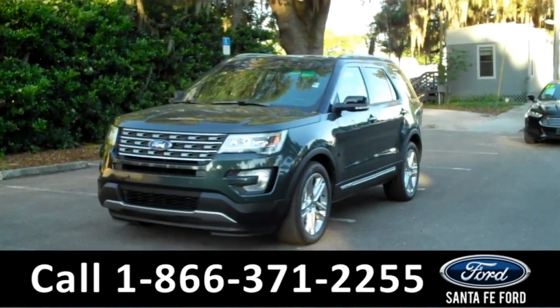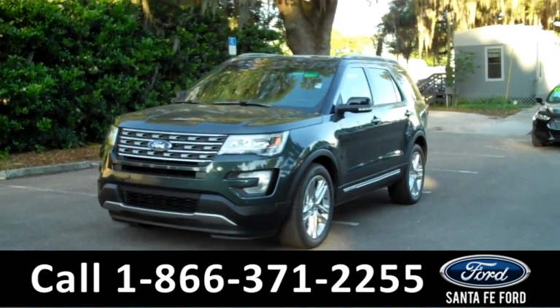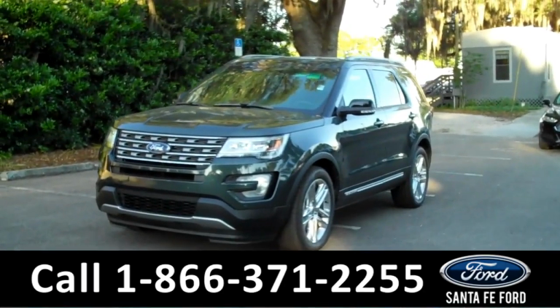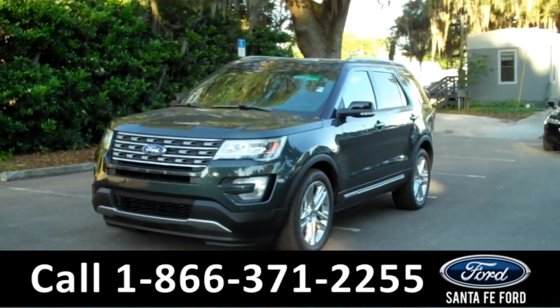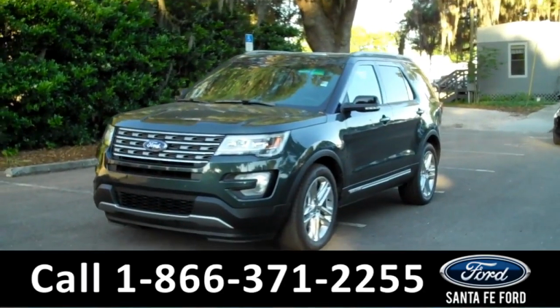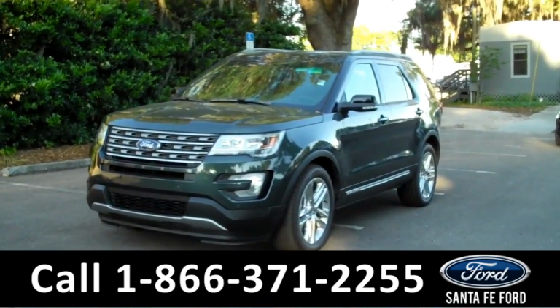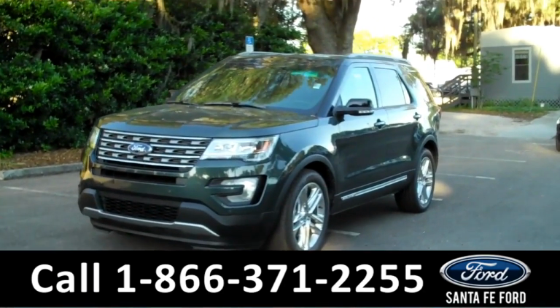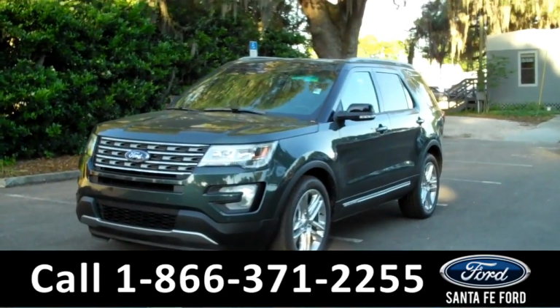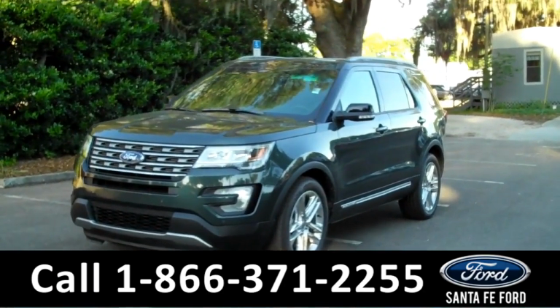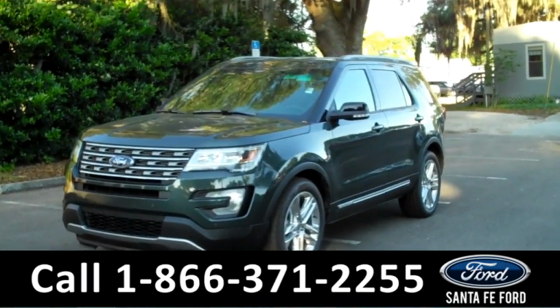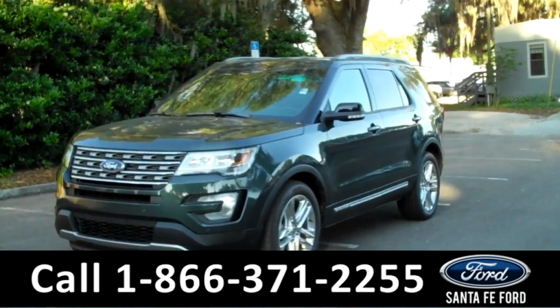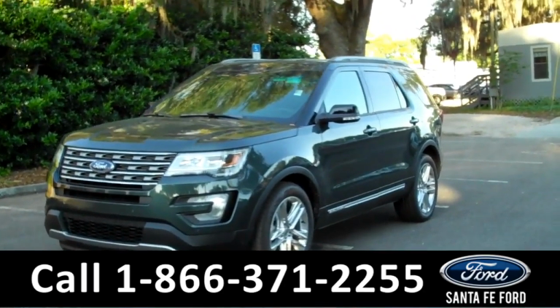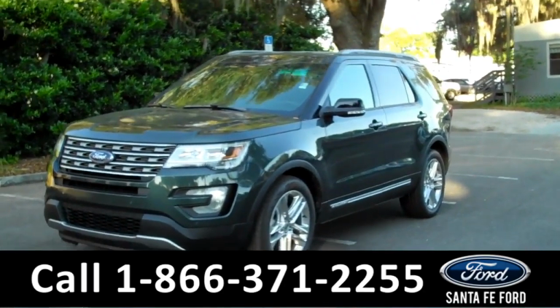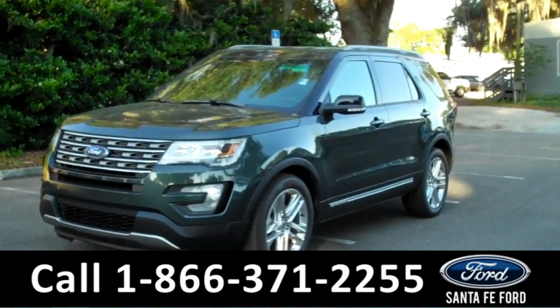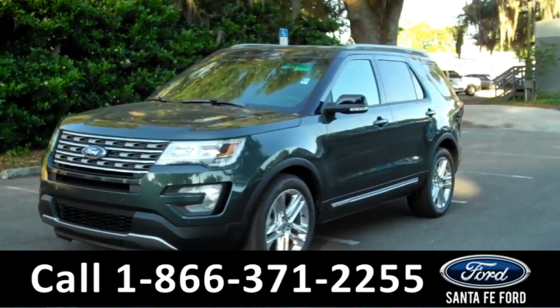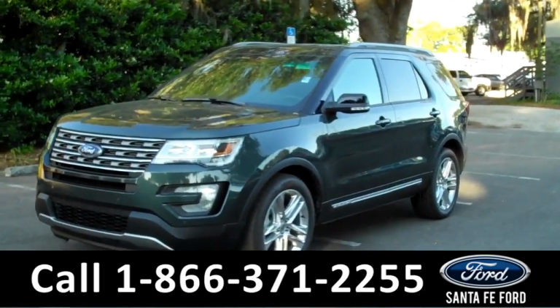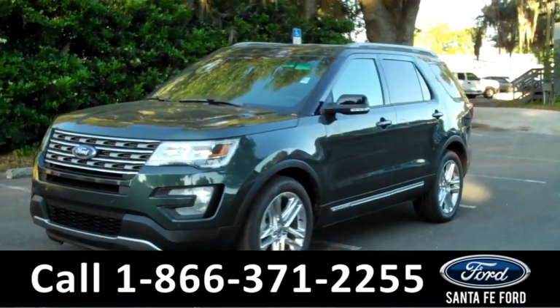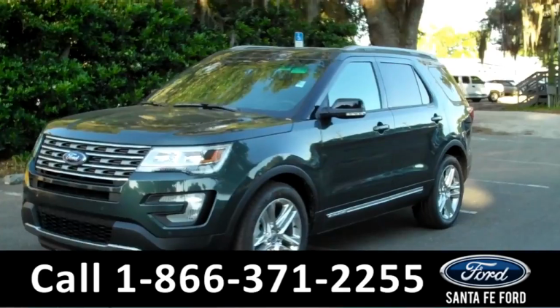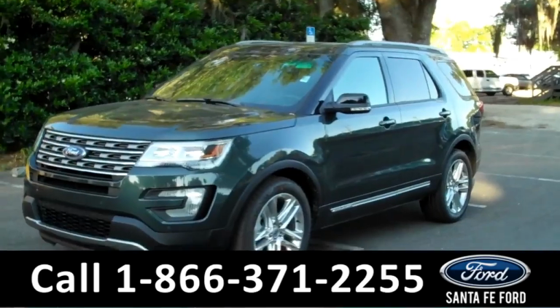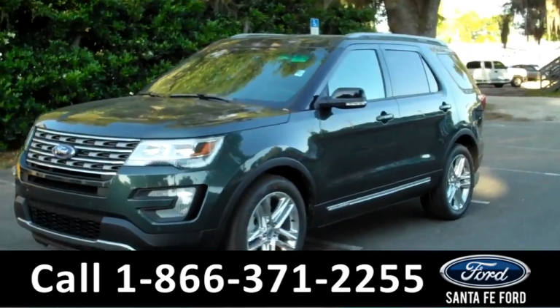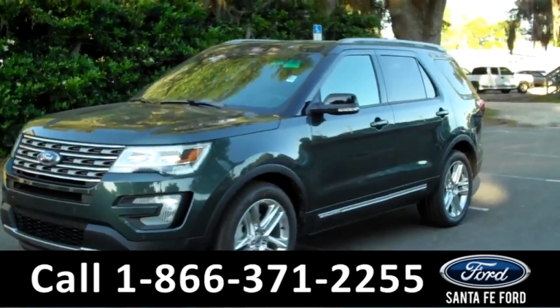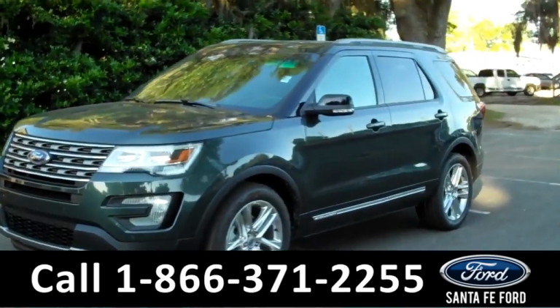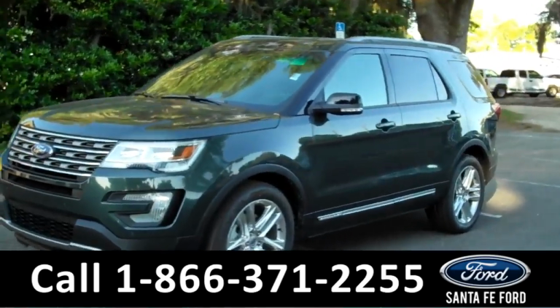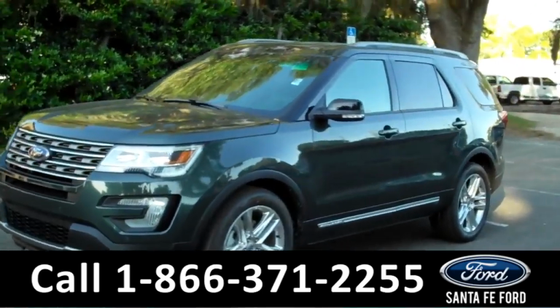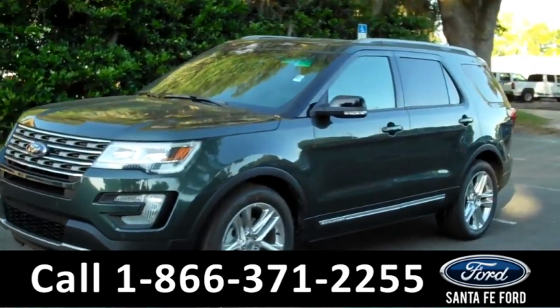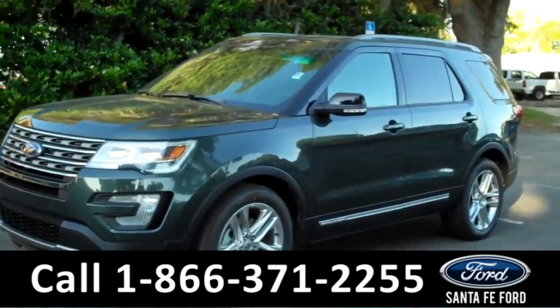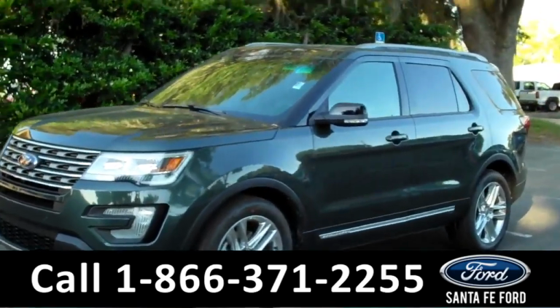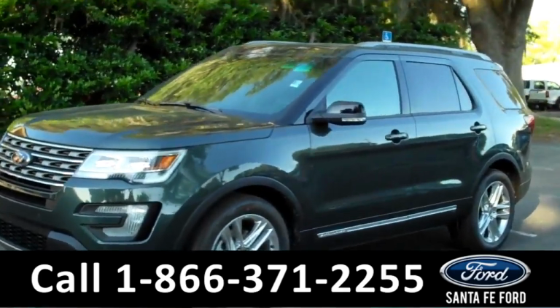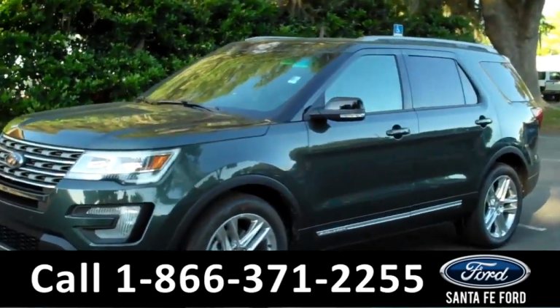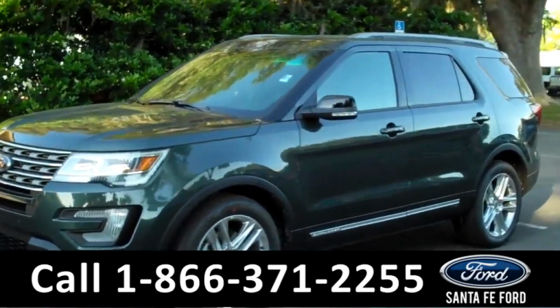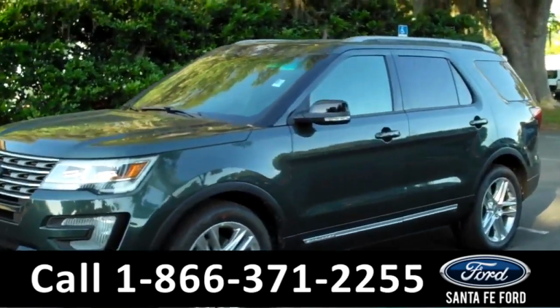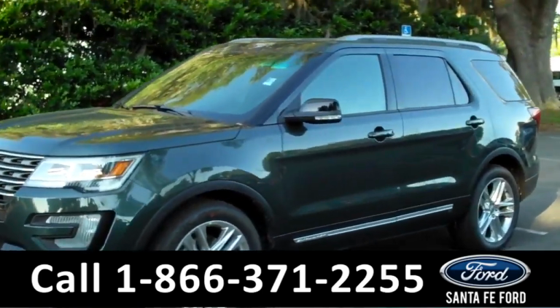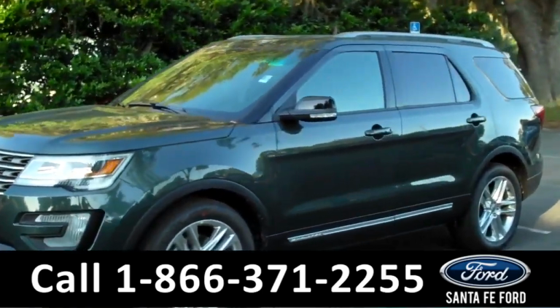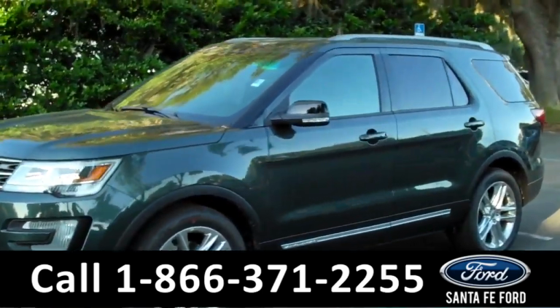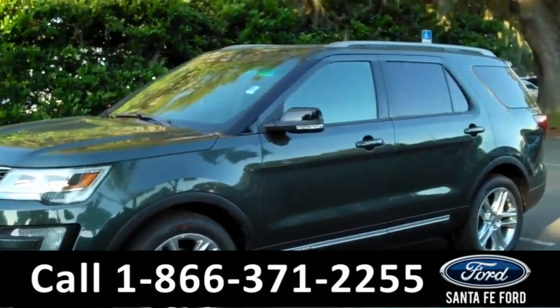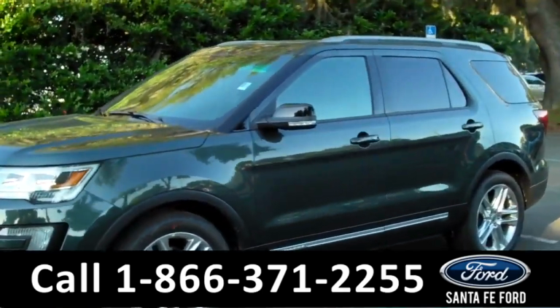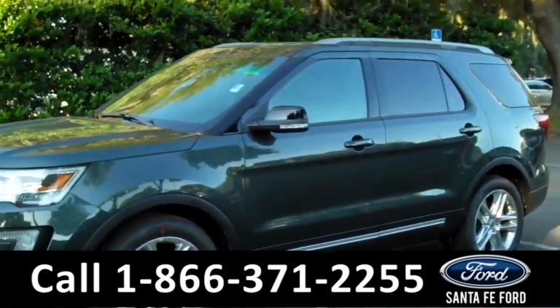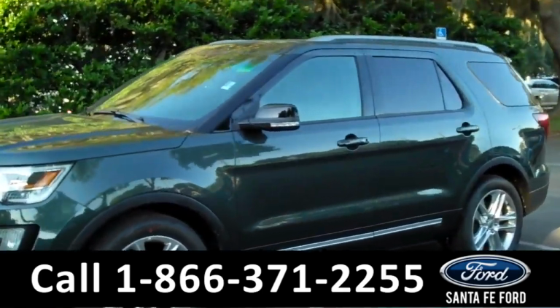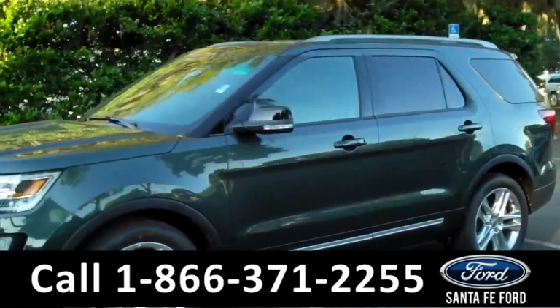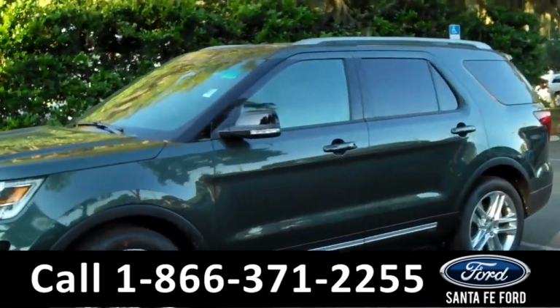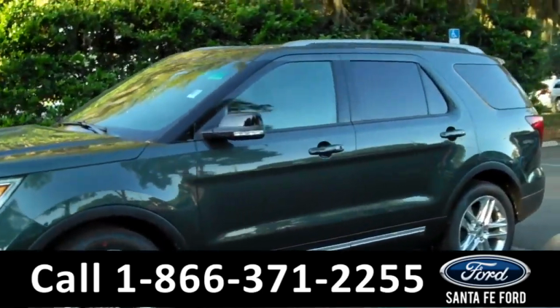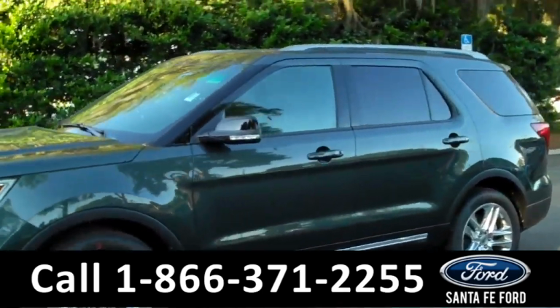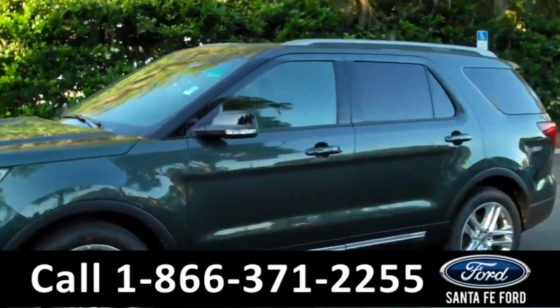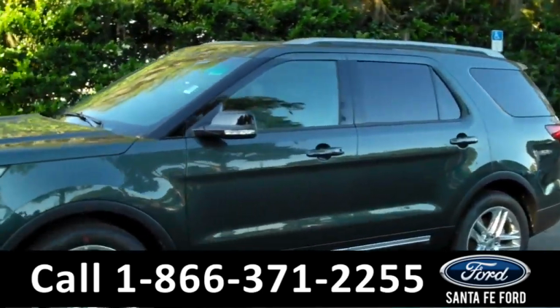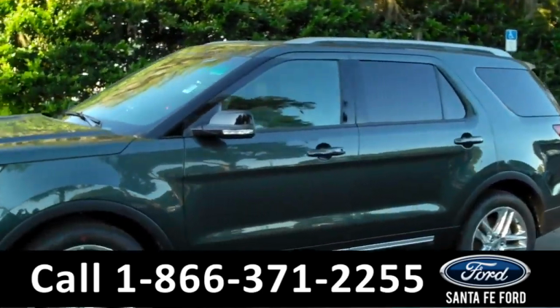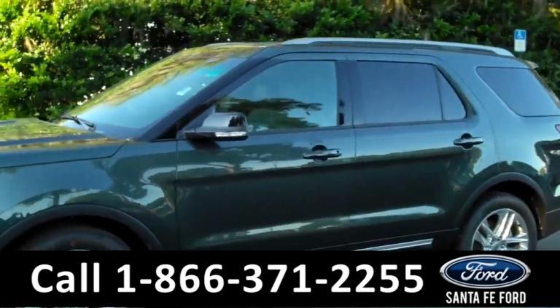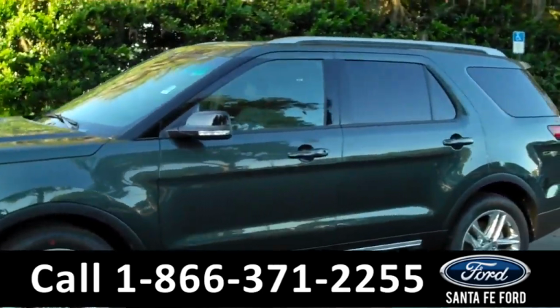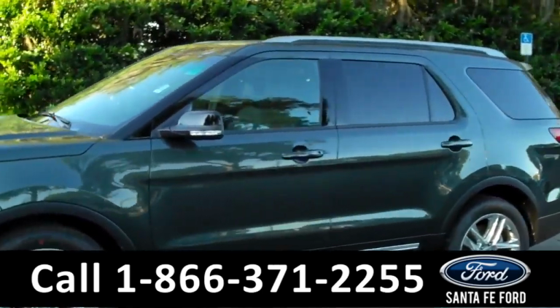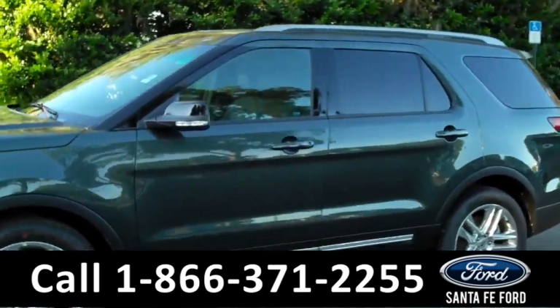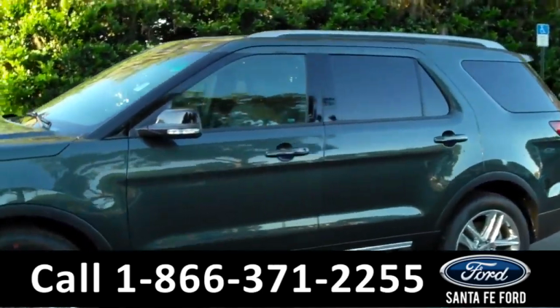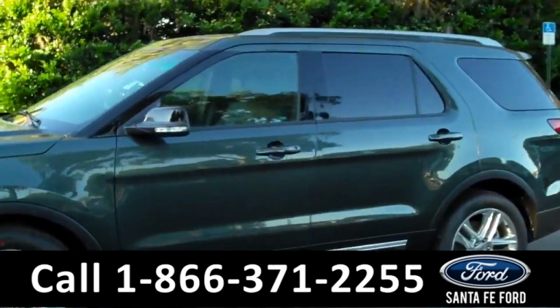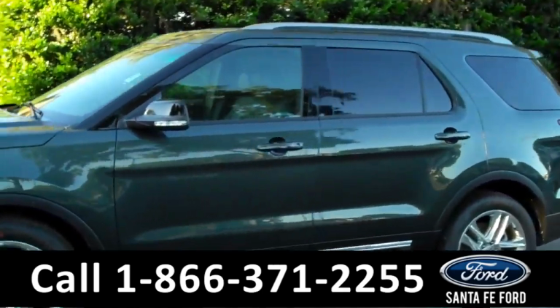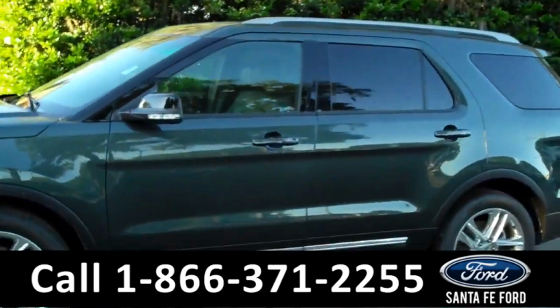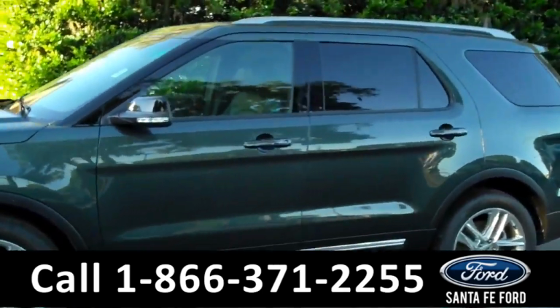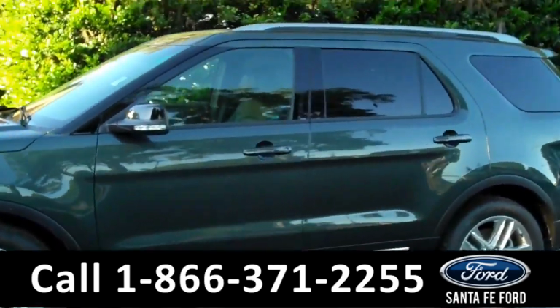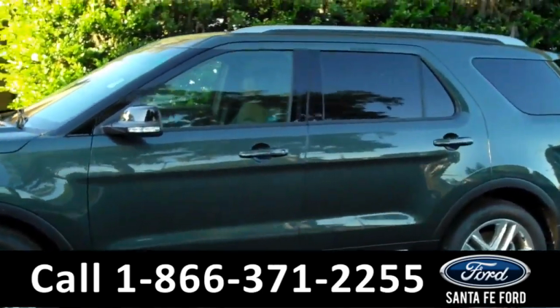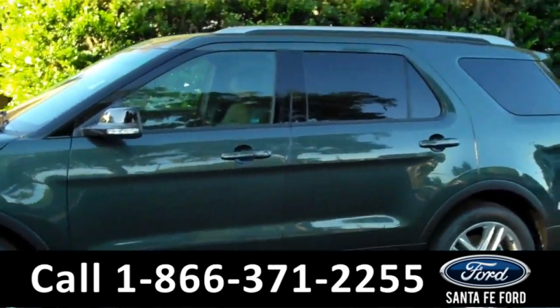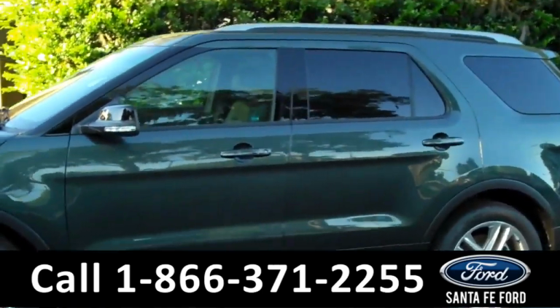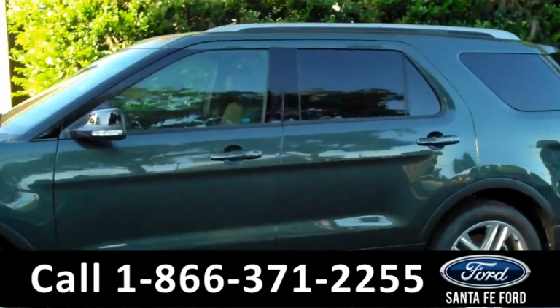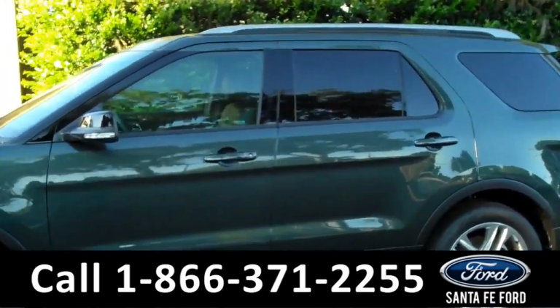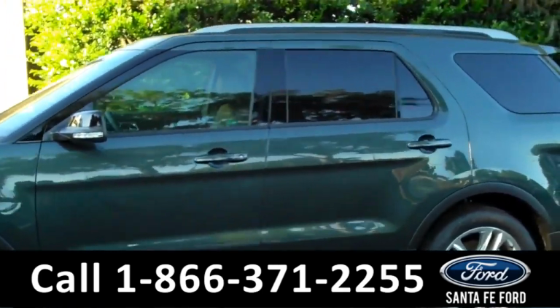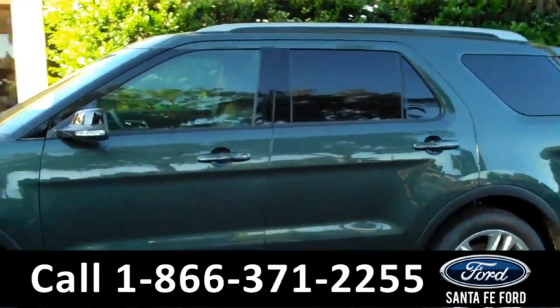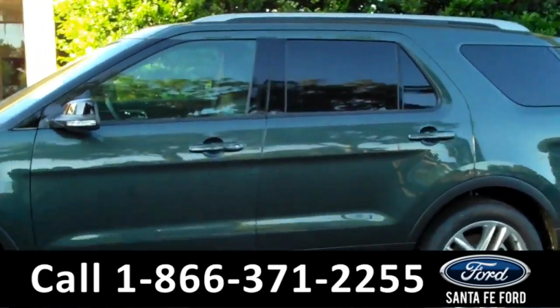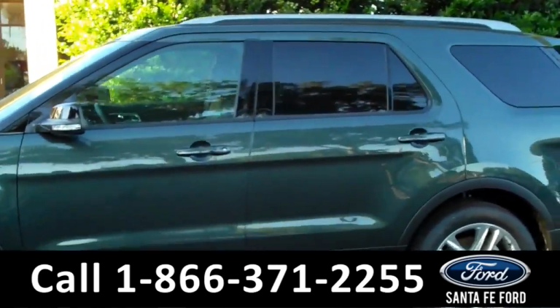Hi there, it's CeCe again at Santa Fe Ford. Here we have a brand new 2016 Ford Explorer.